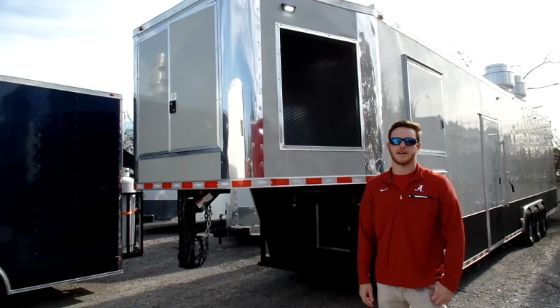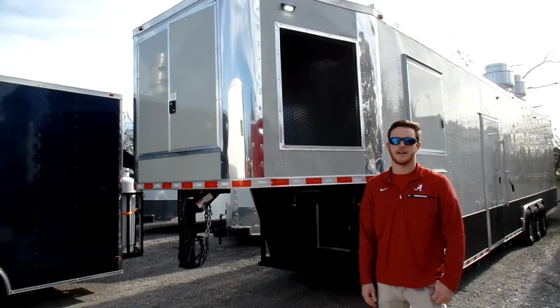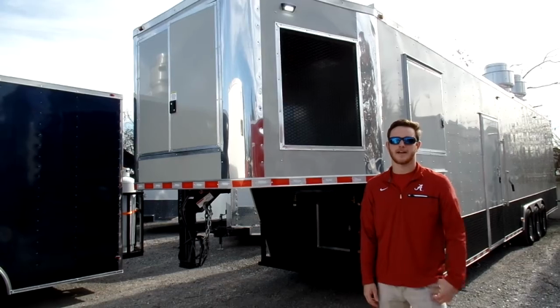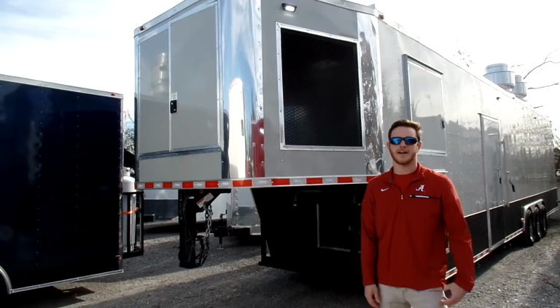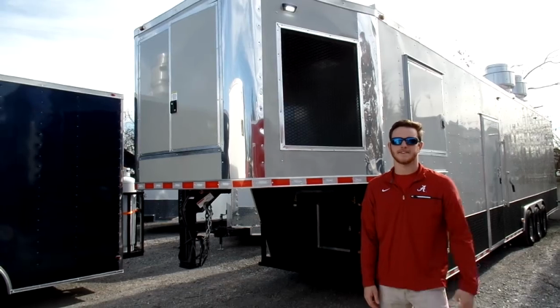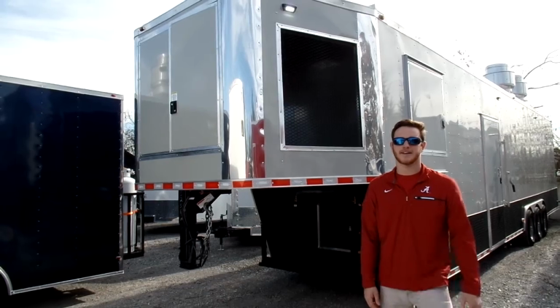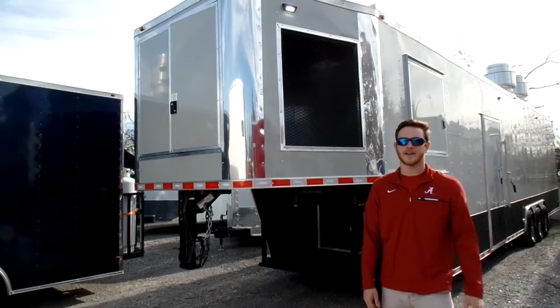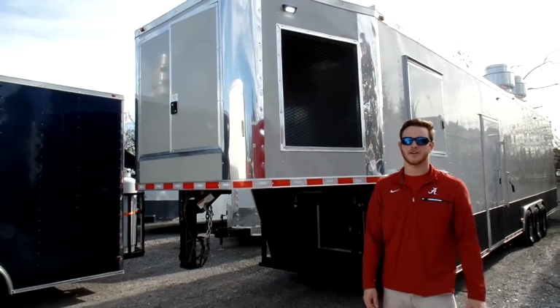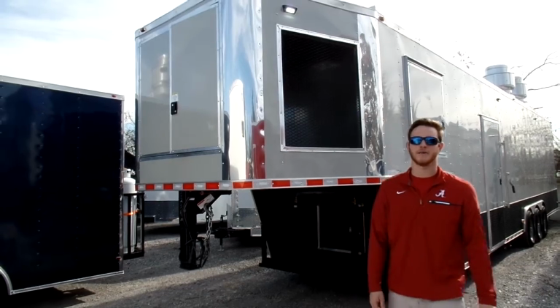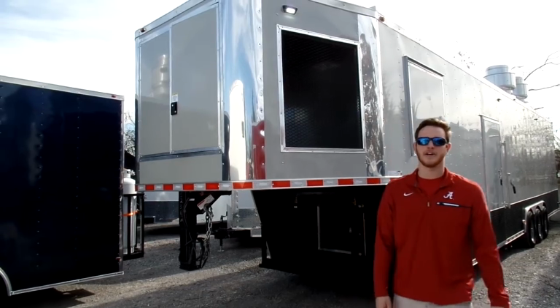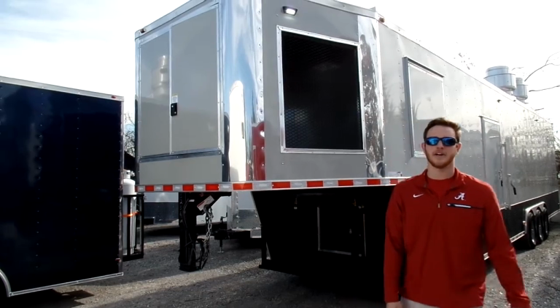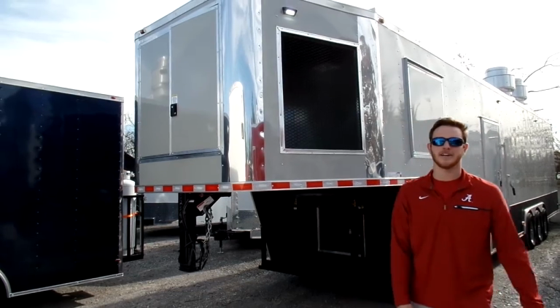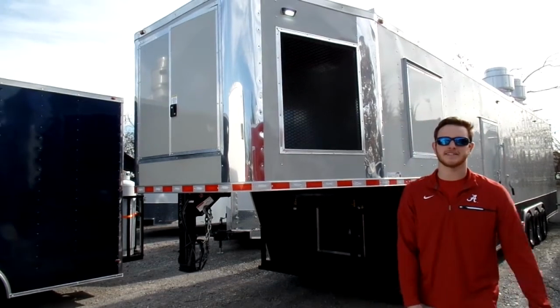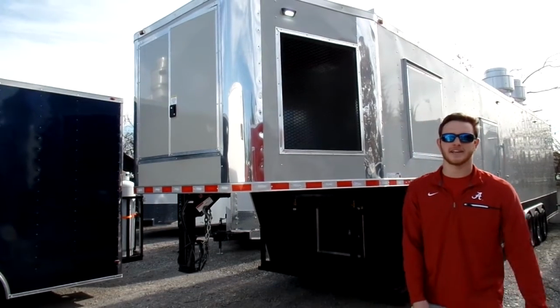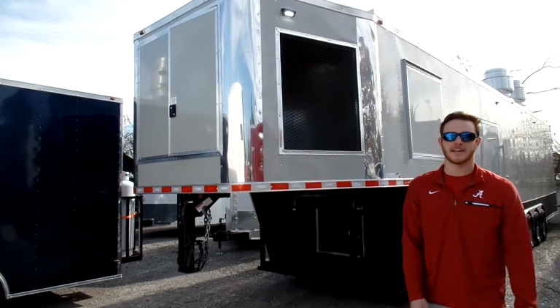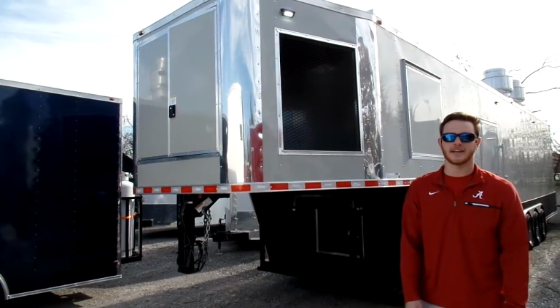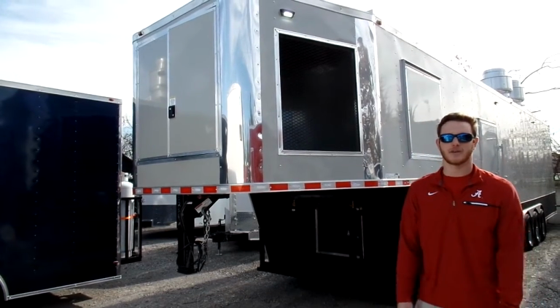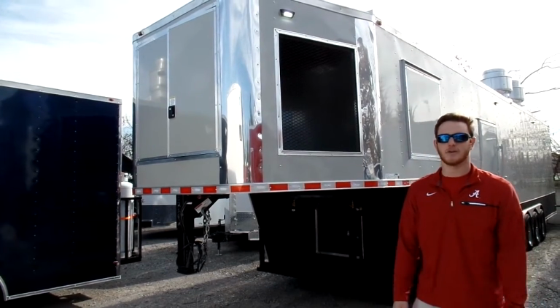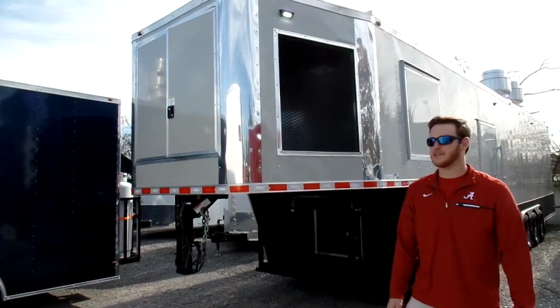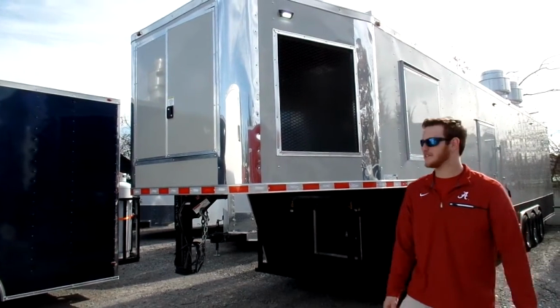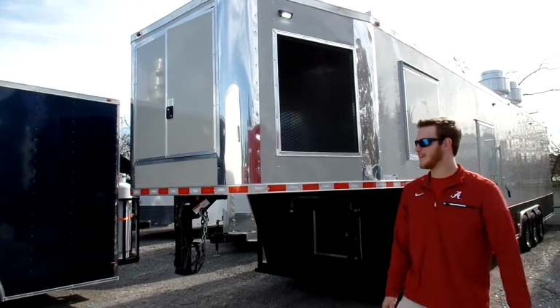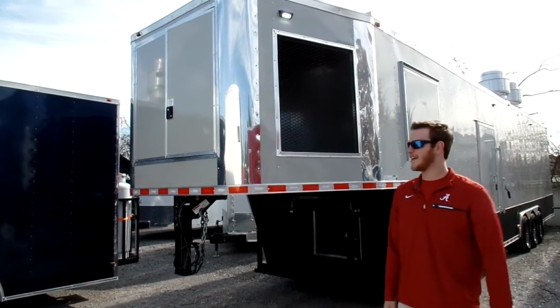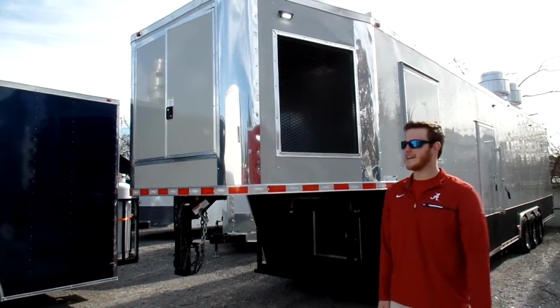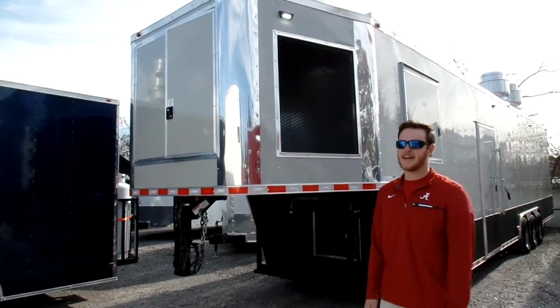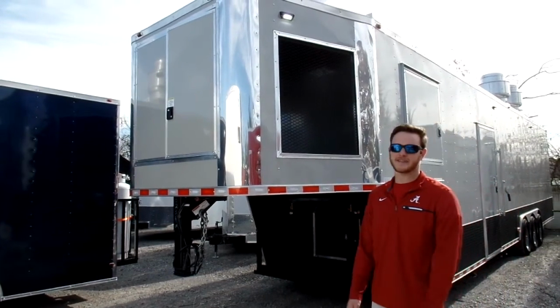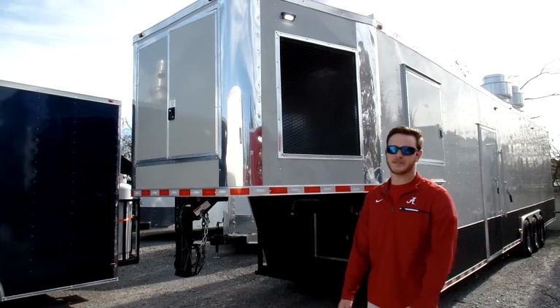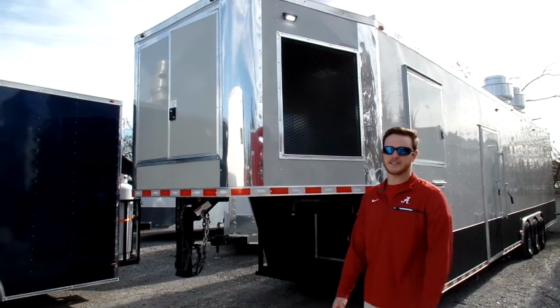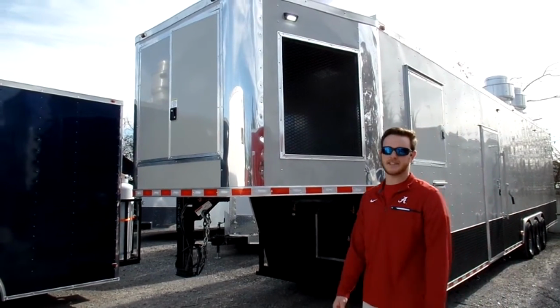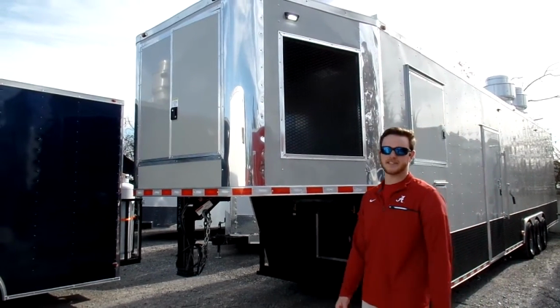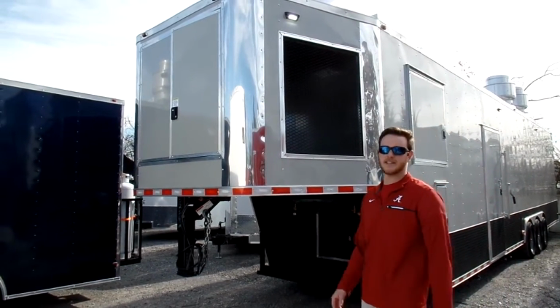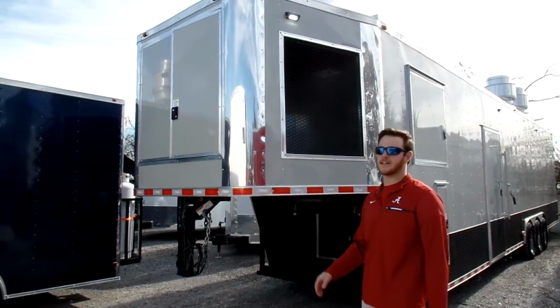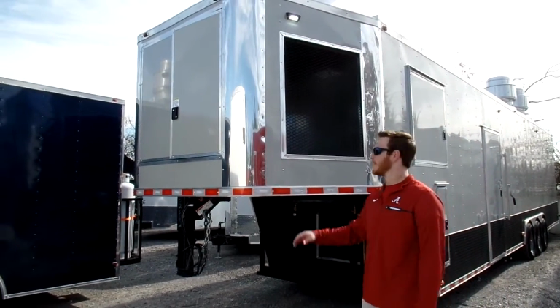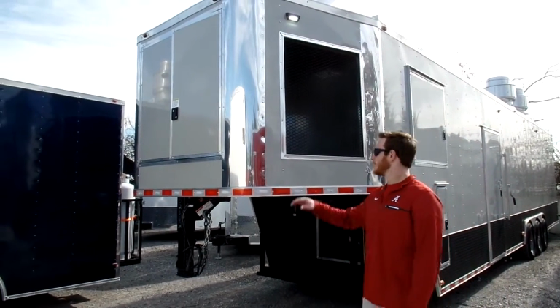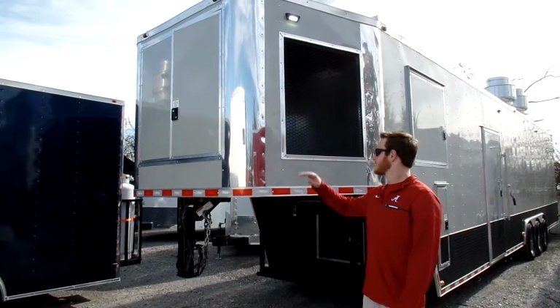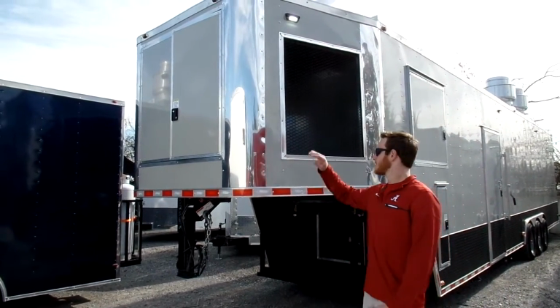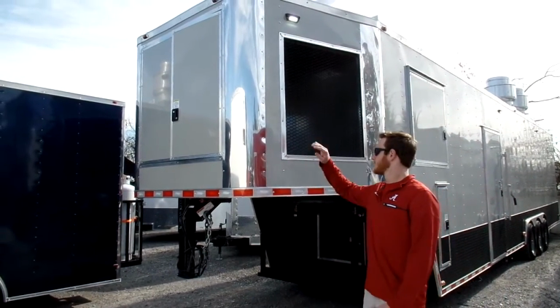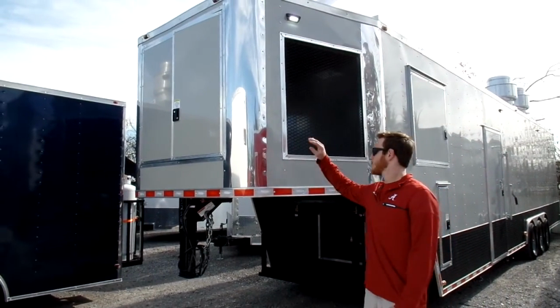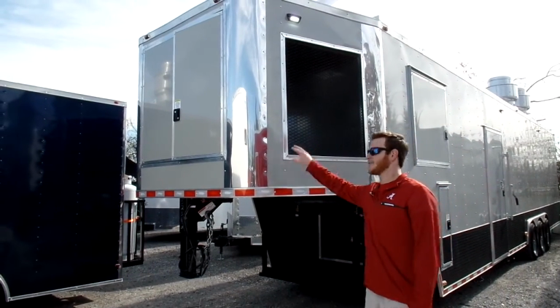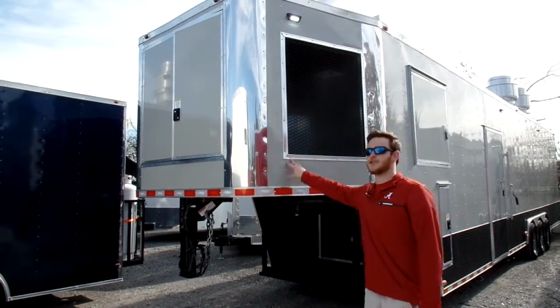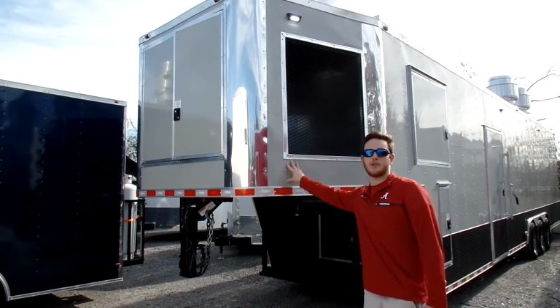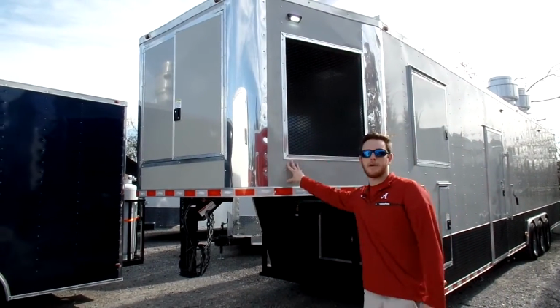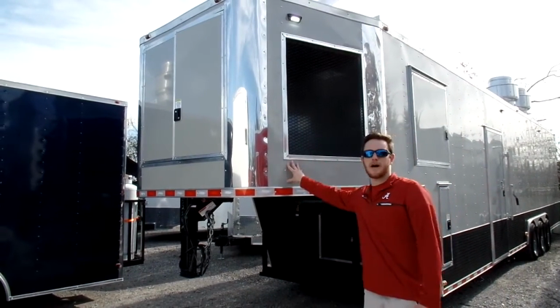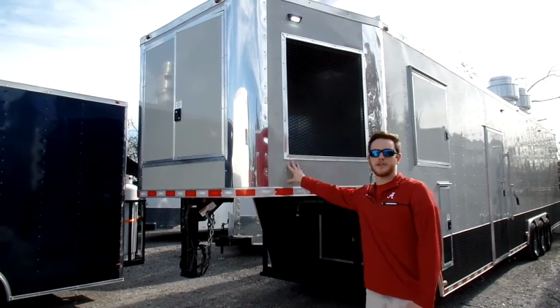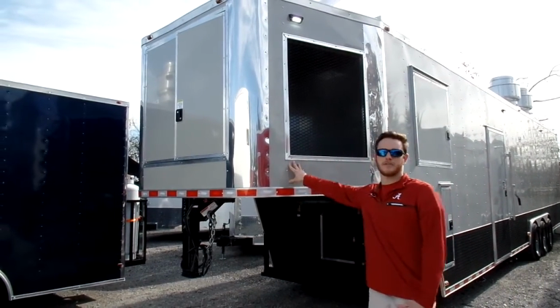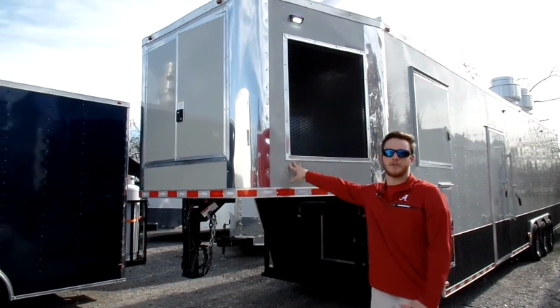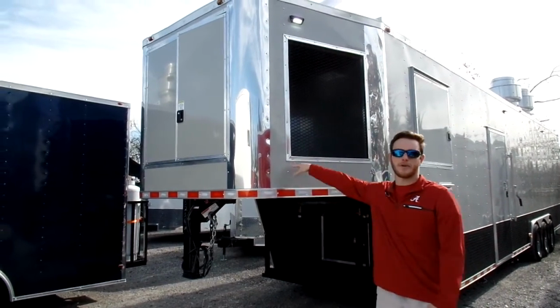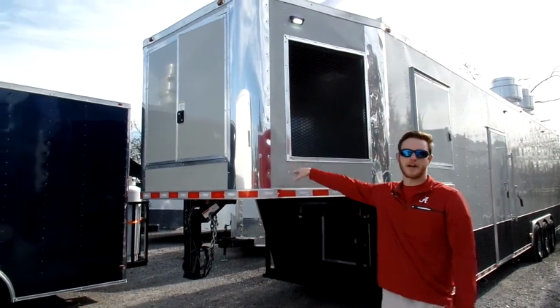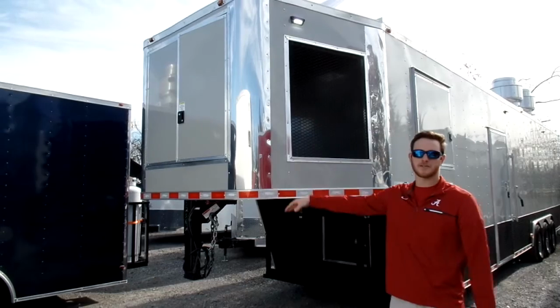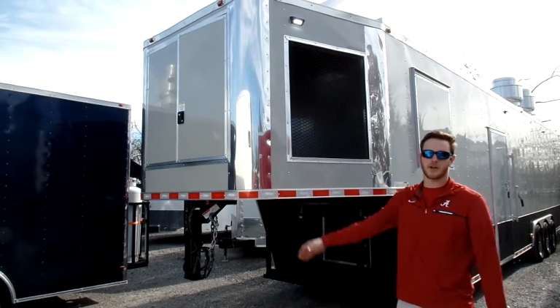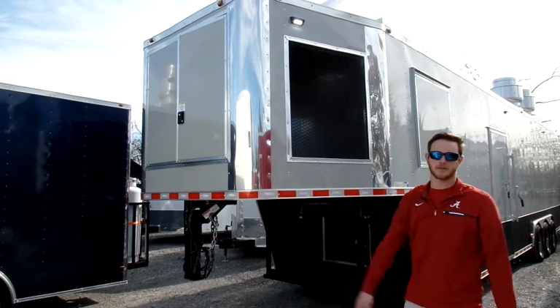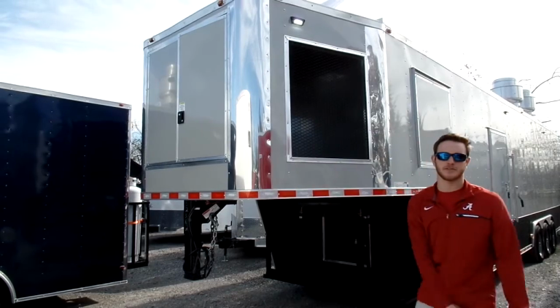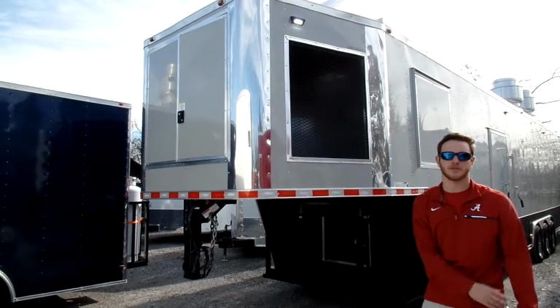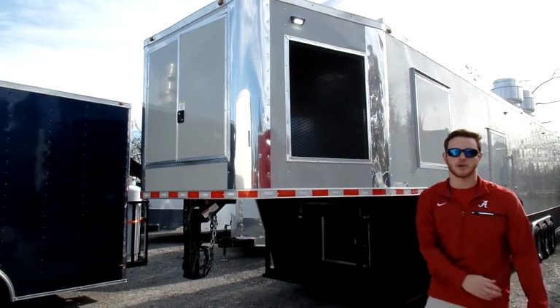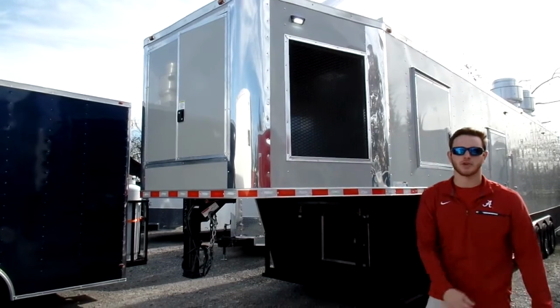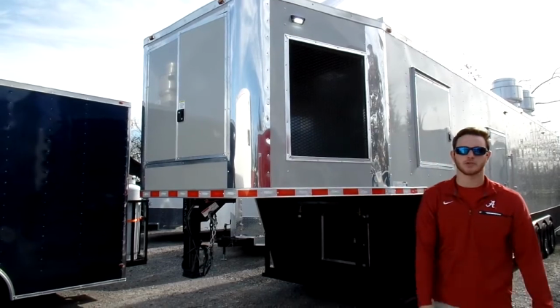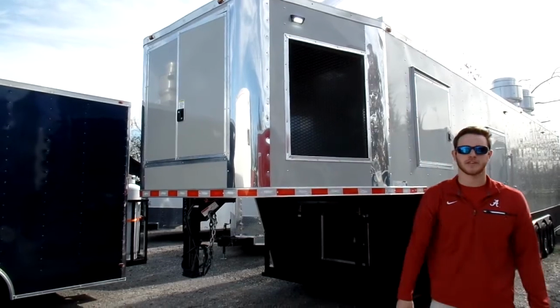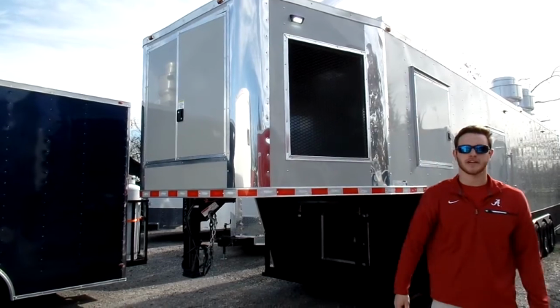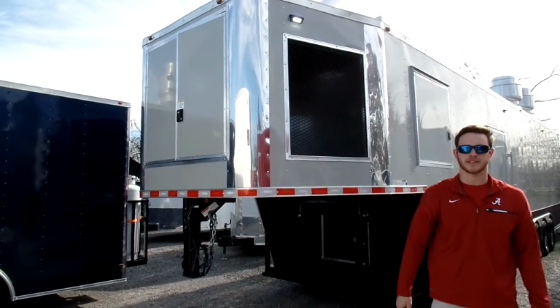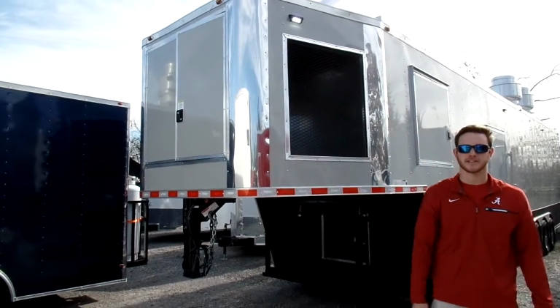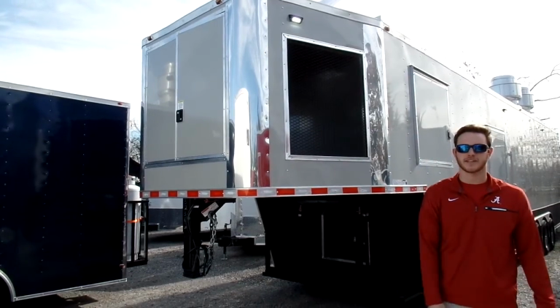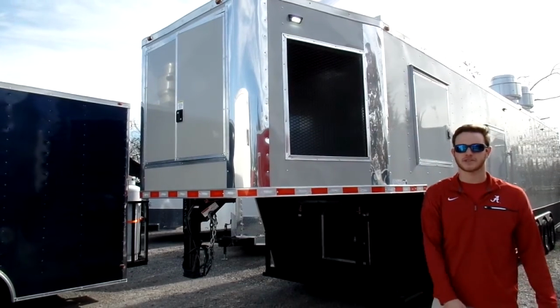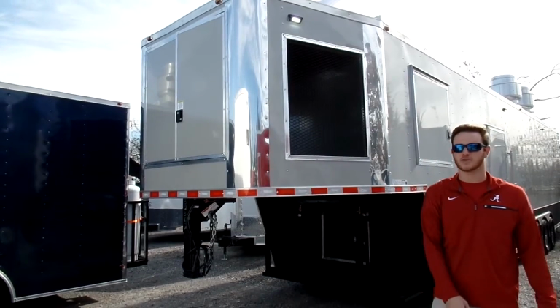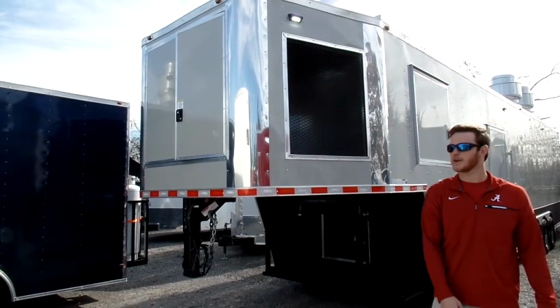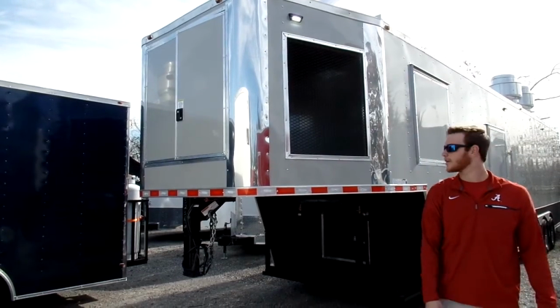Hey guys, Tyler over here at SLE Equipment today in Nashville, Tennessee. I'm just going to speak to you about different riser options for a Gooseneck concession trailer.